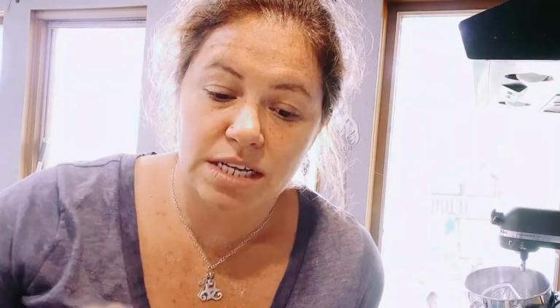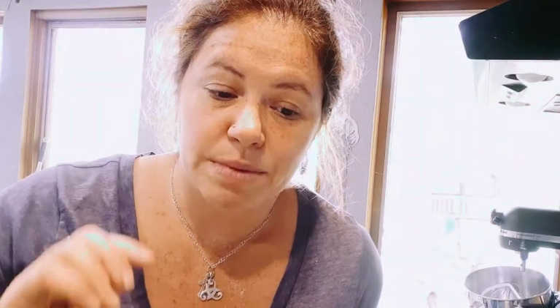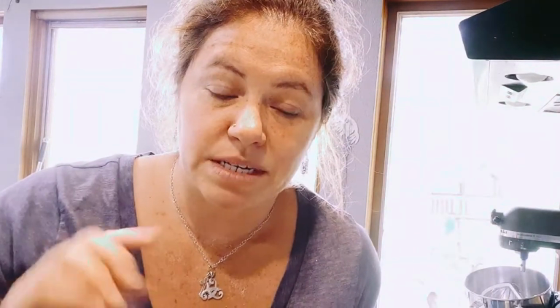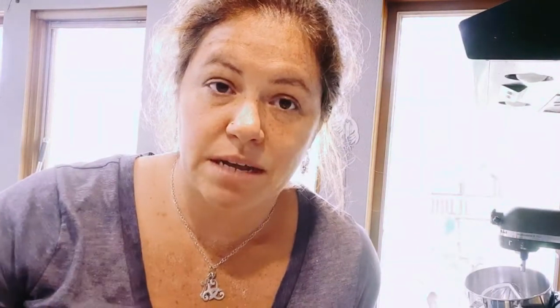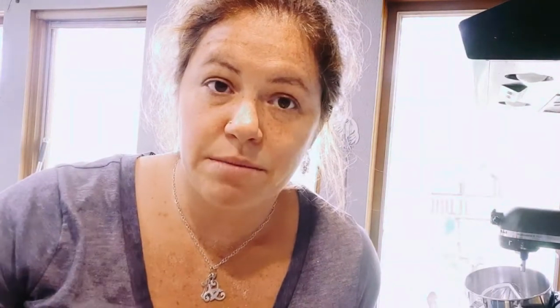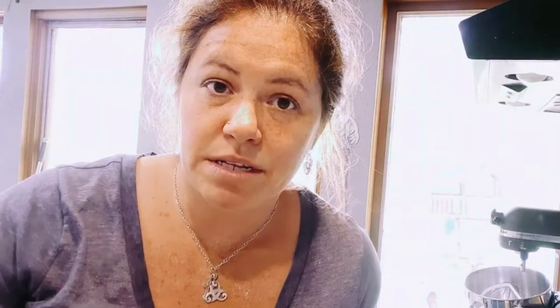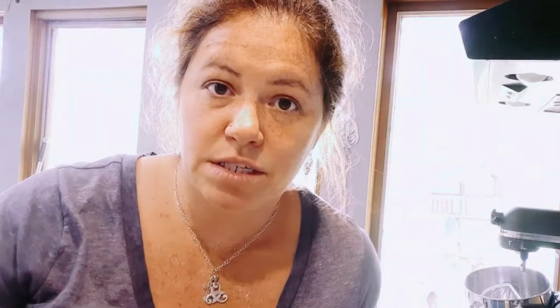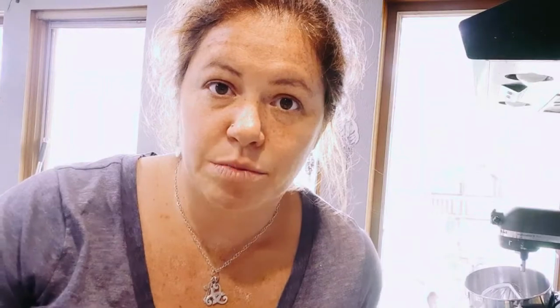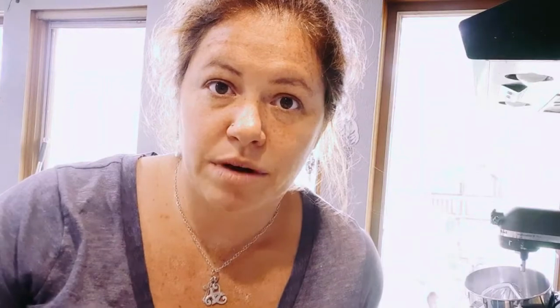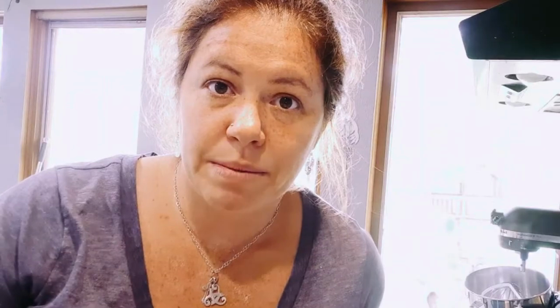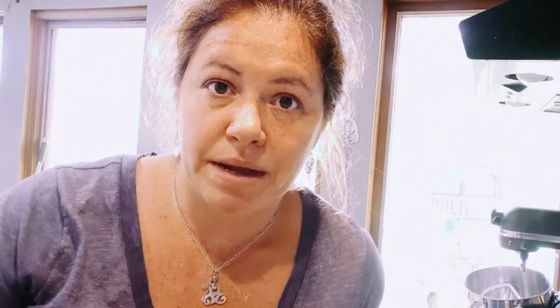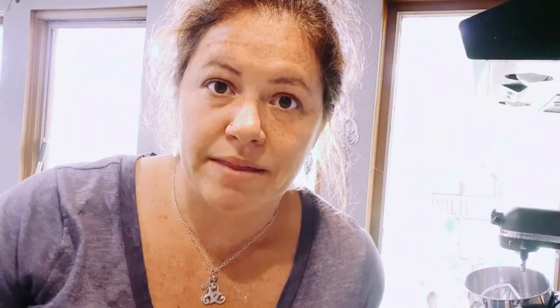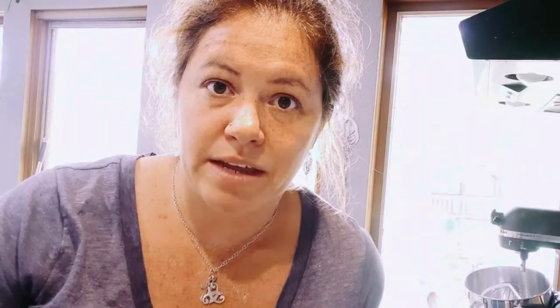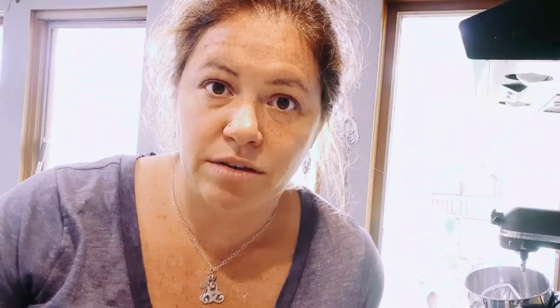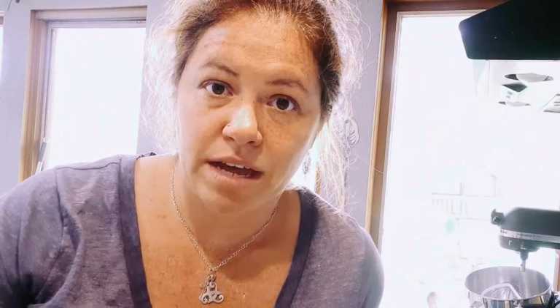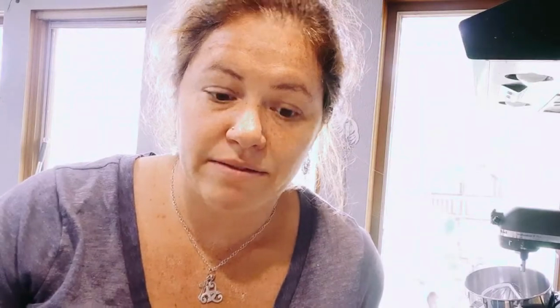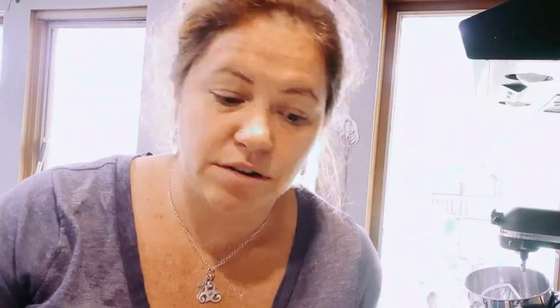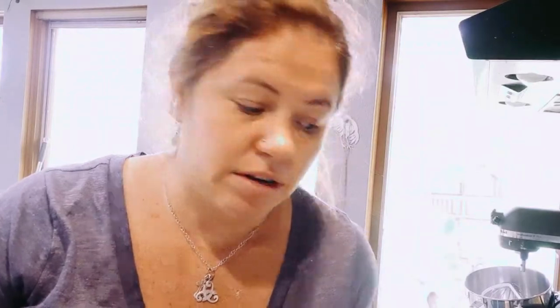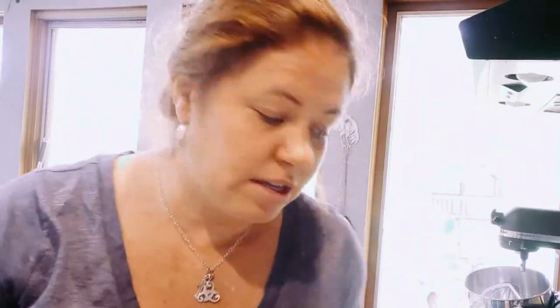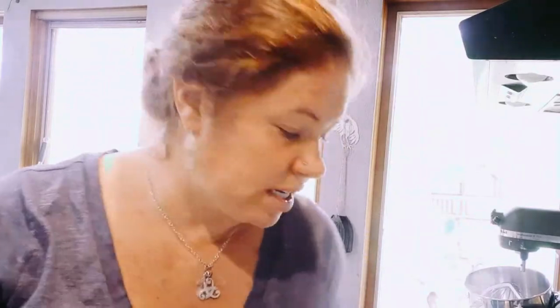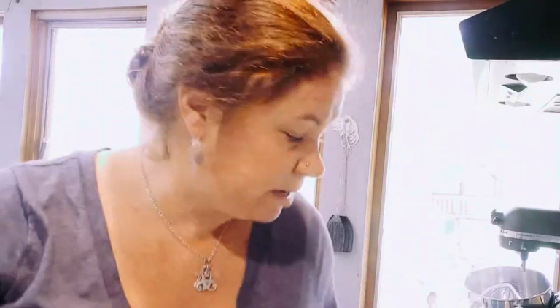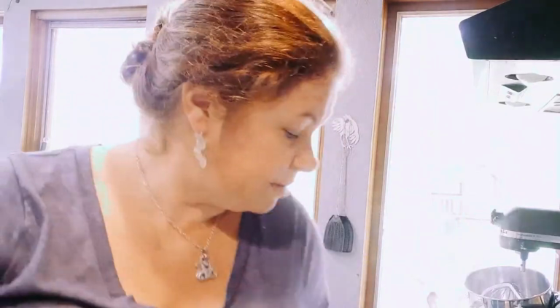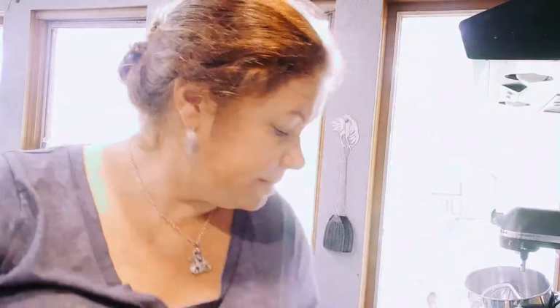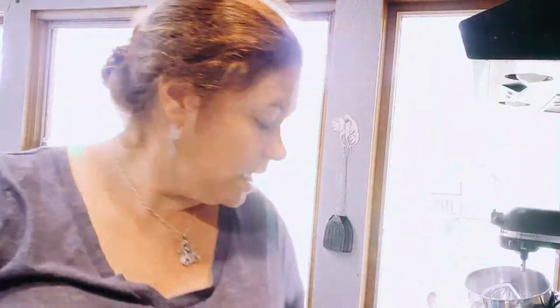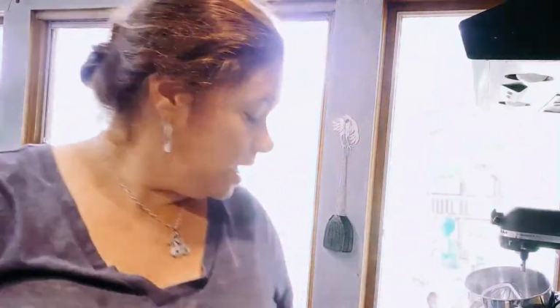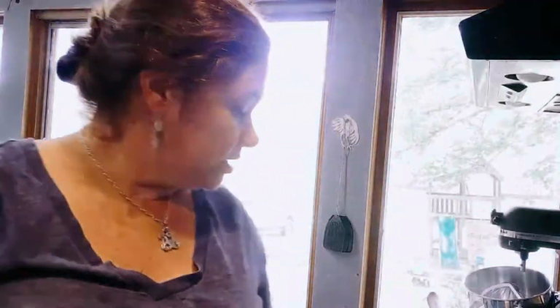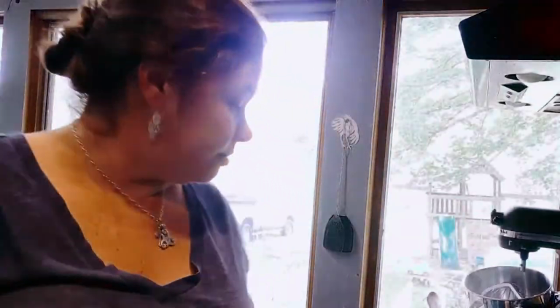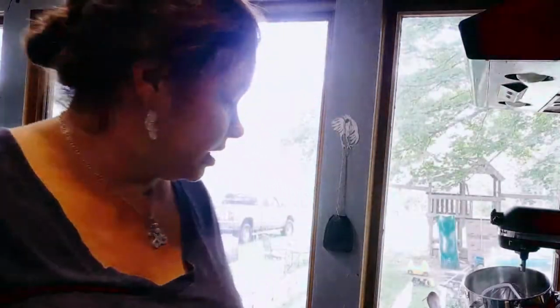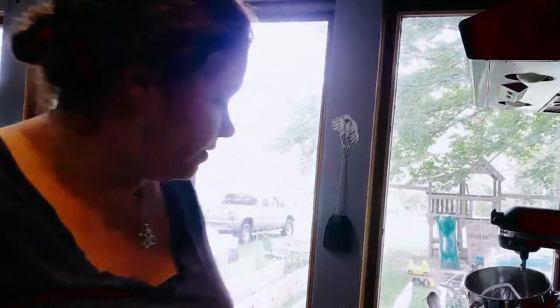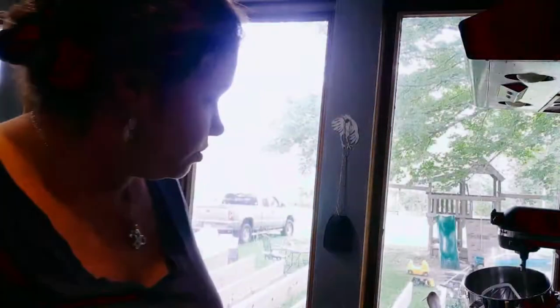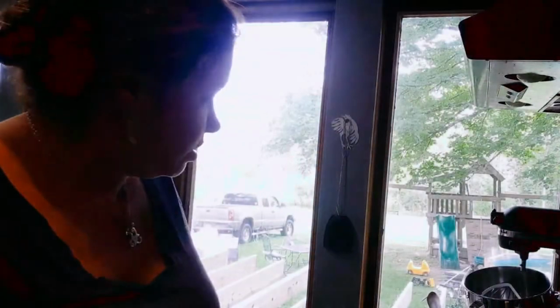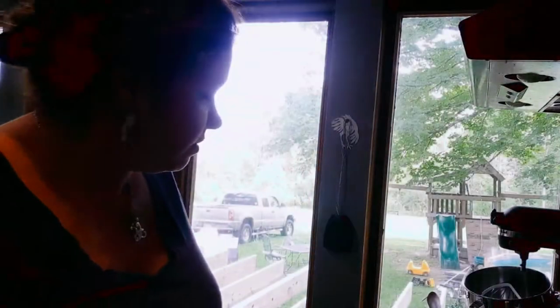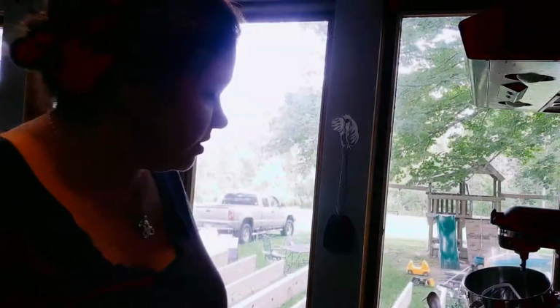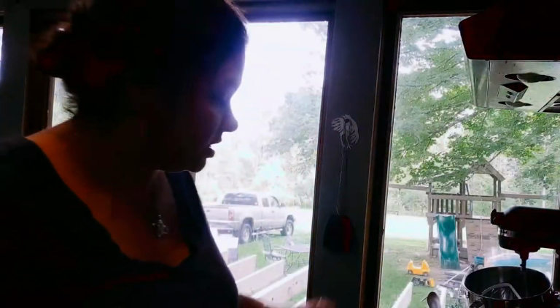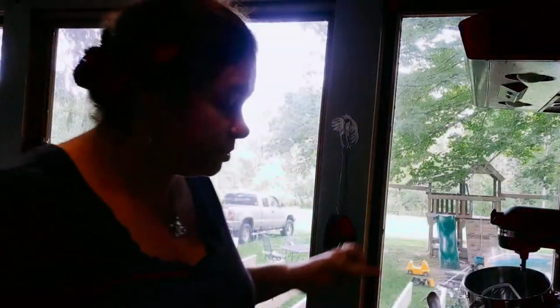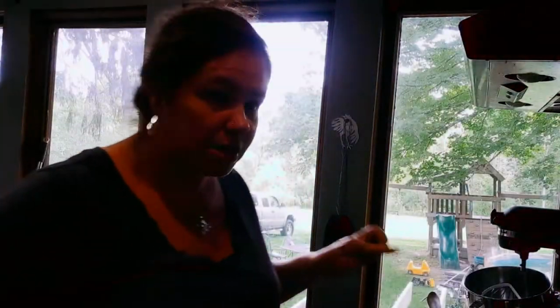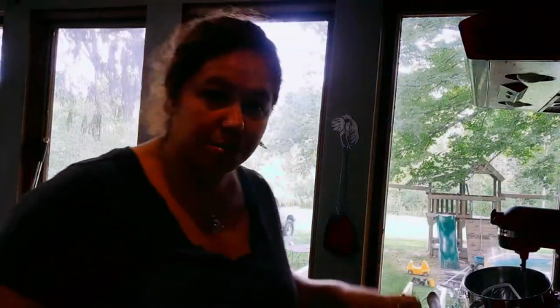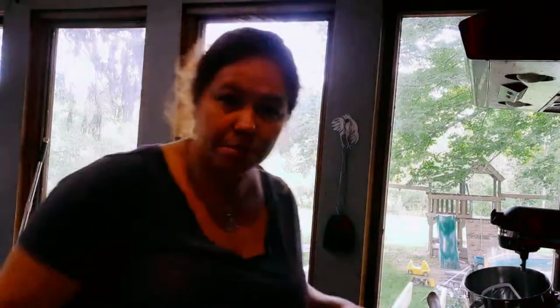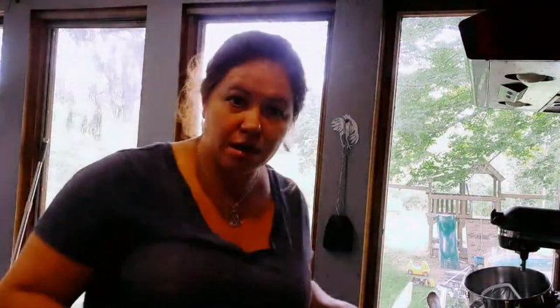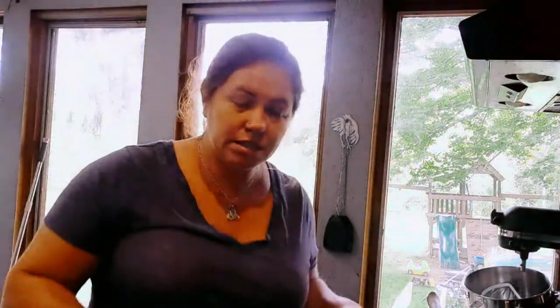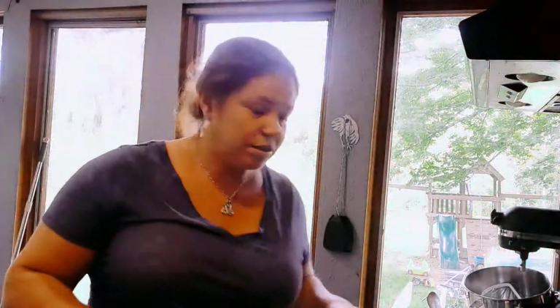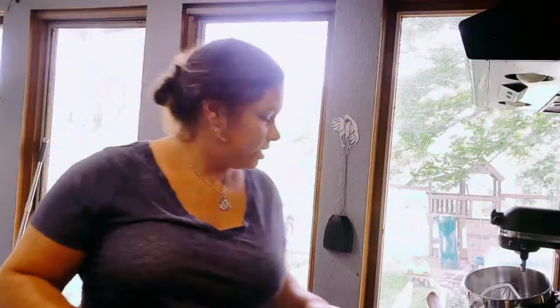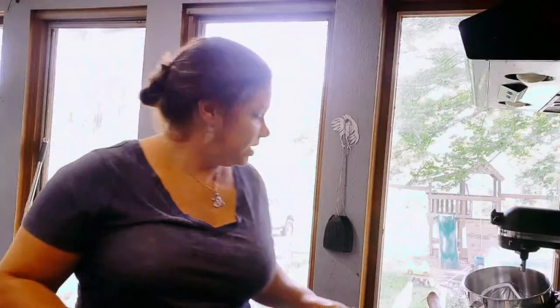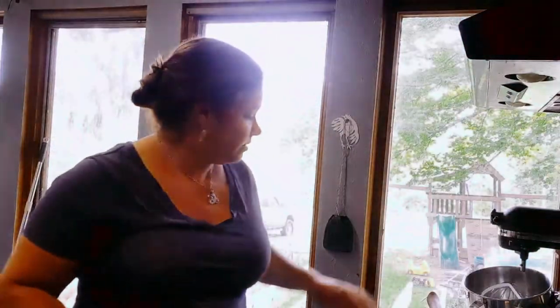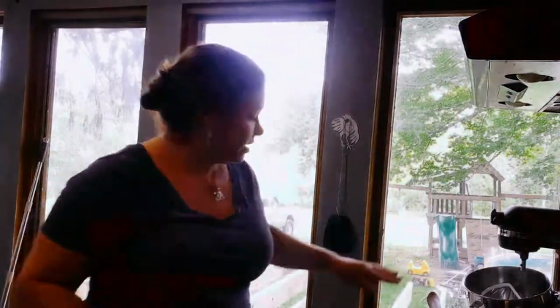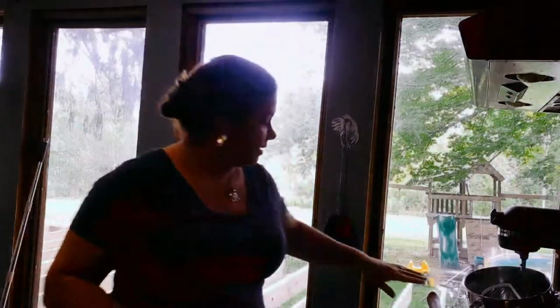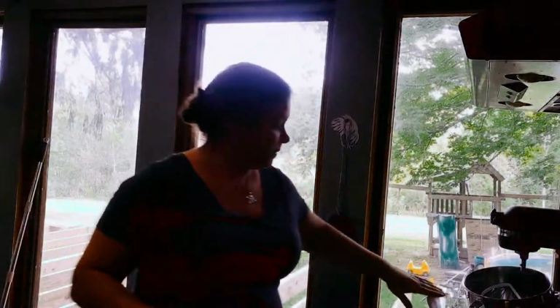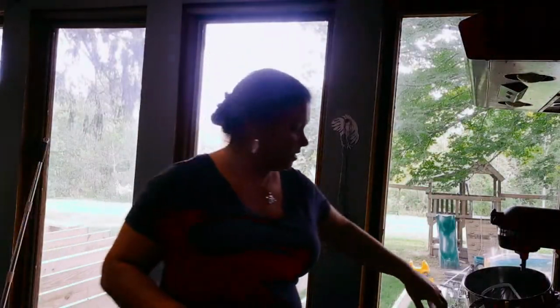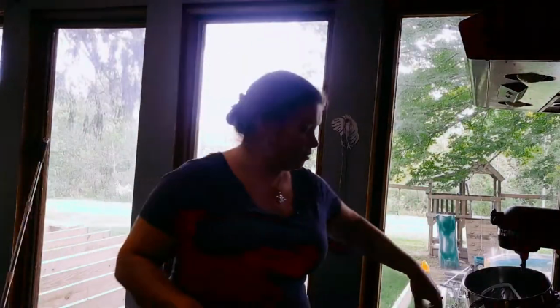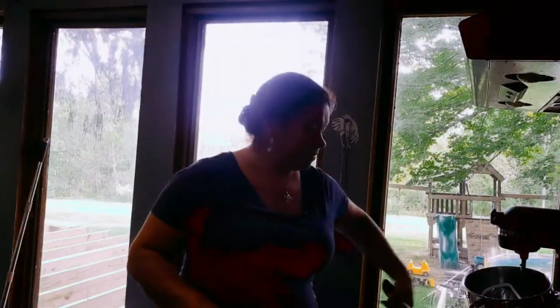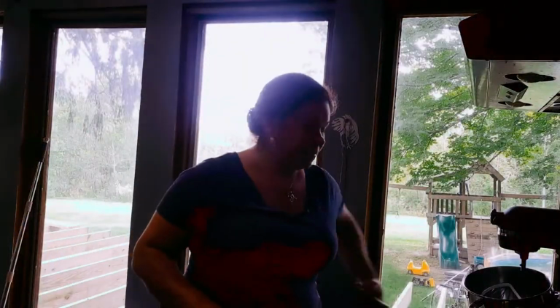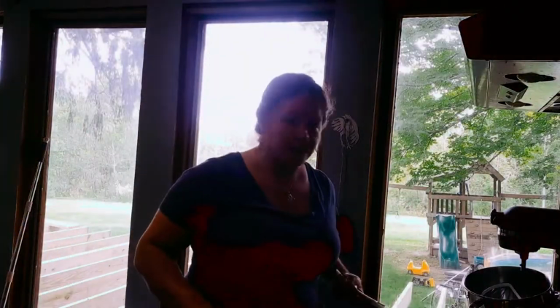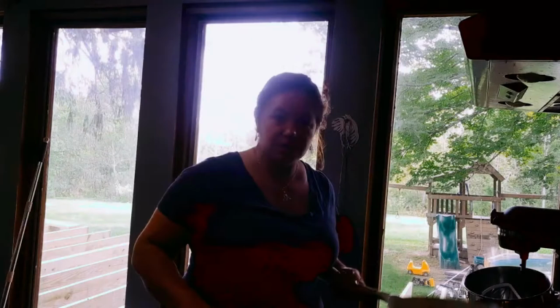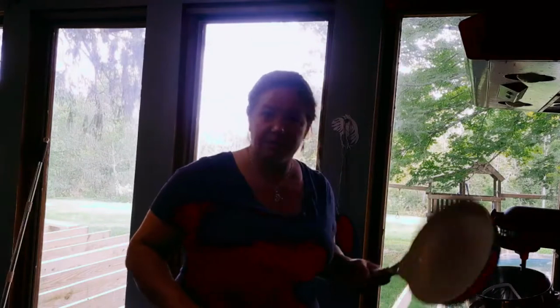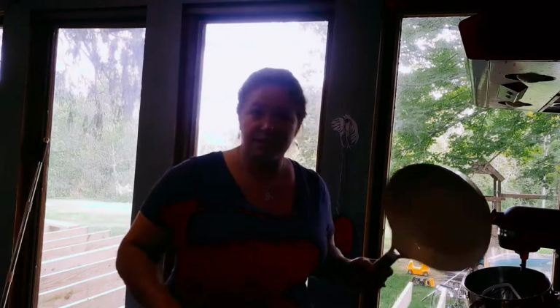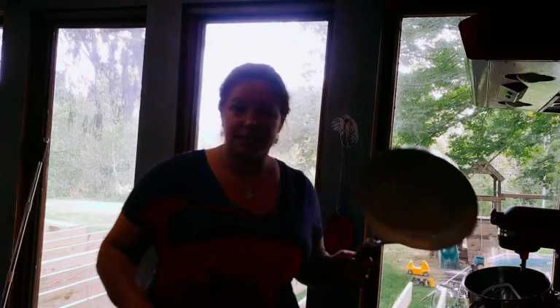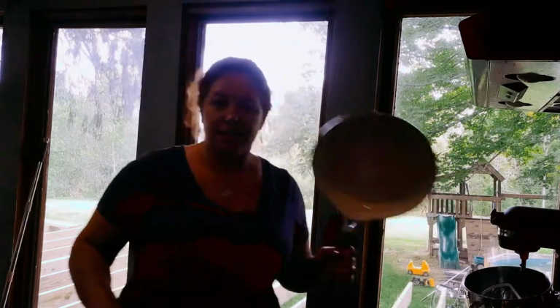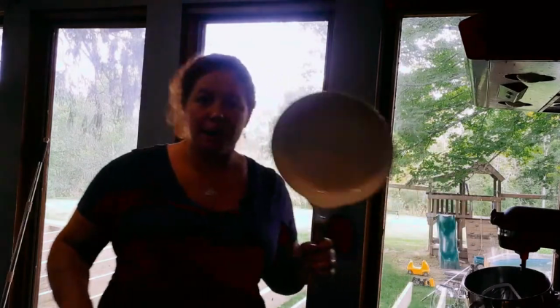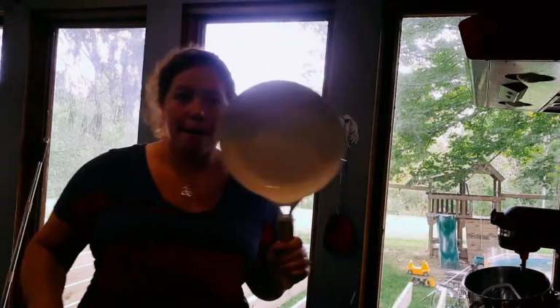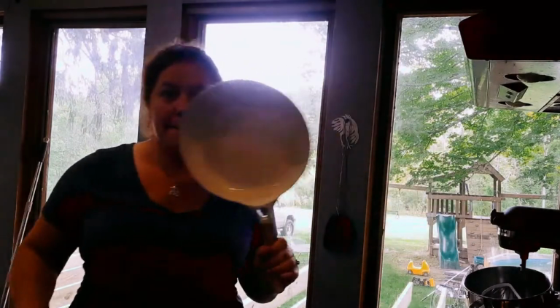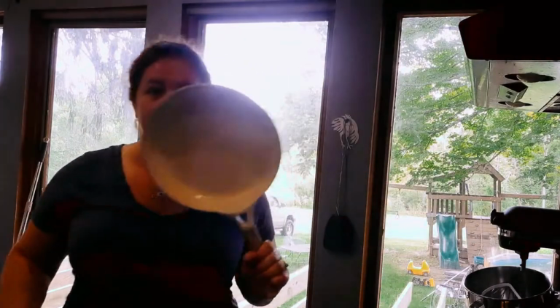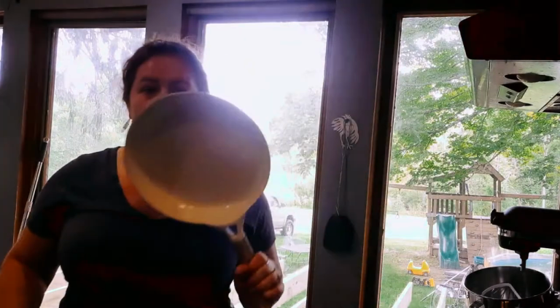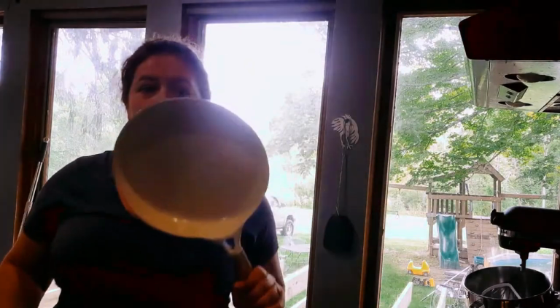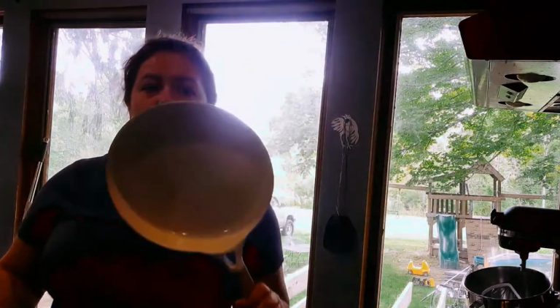It takes about ten minutes to prep and then you'll have dinner on the table. I'm going to give you two different recipes. My barley is cooking down right now, and the other one I just have in my skillet.